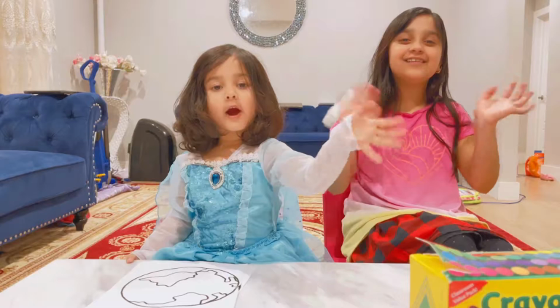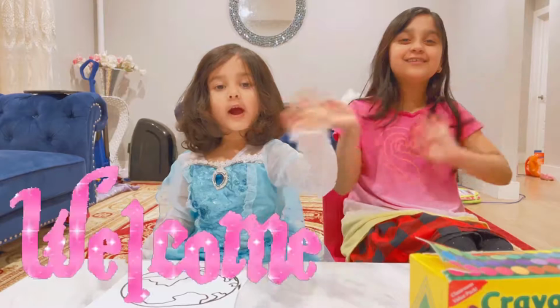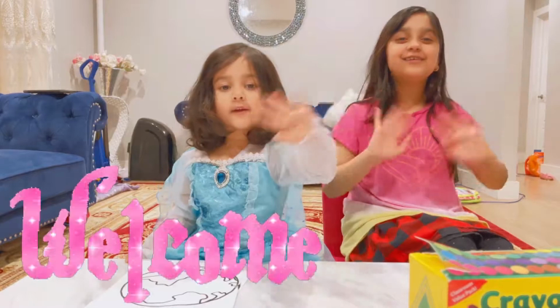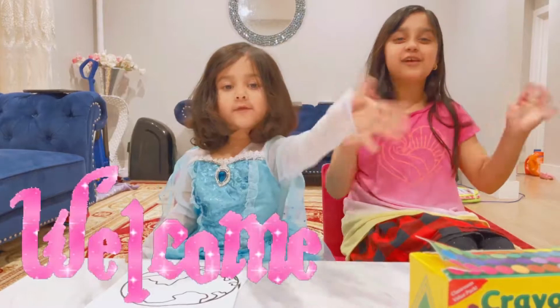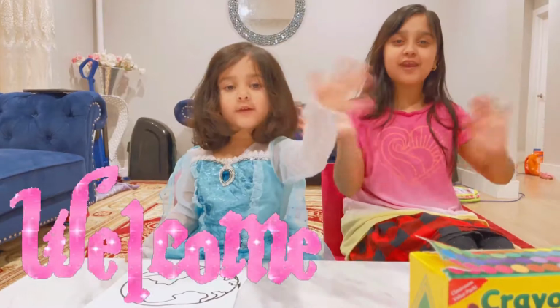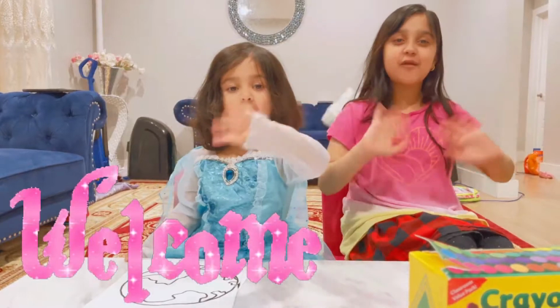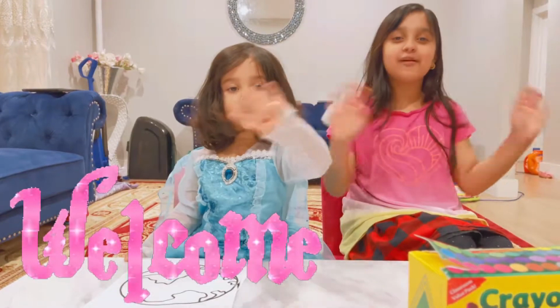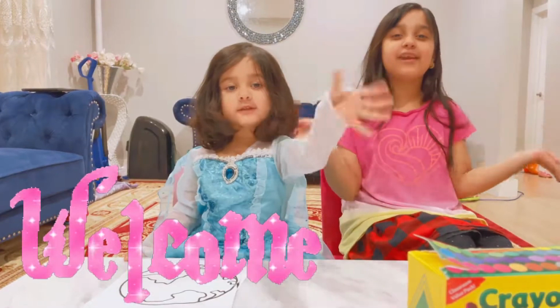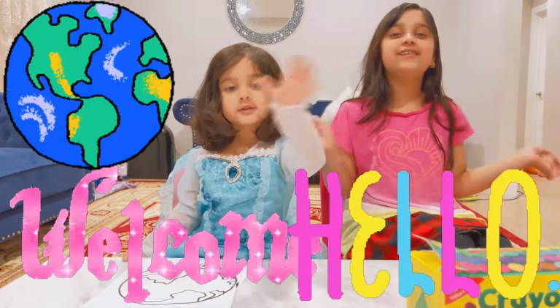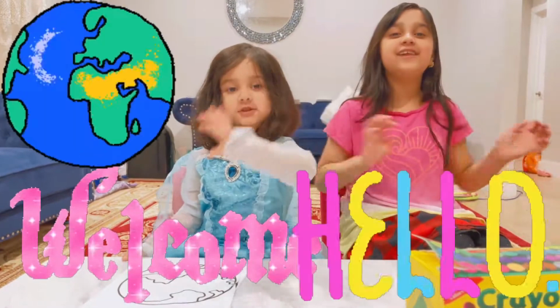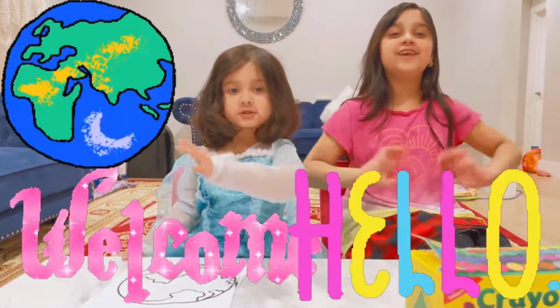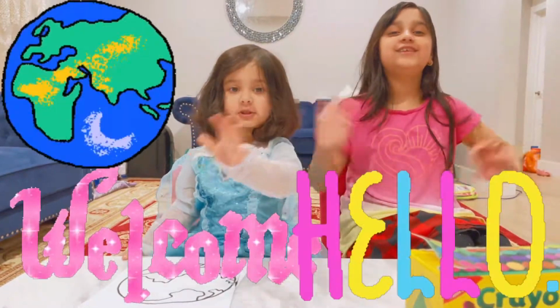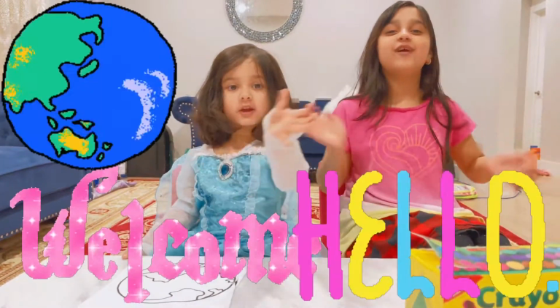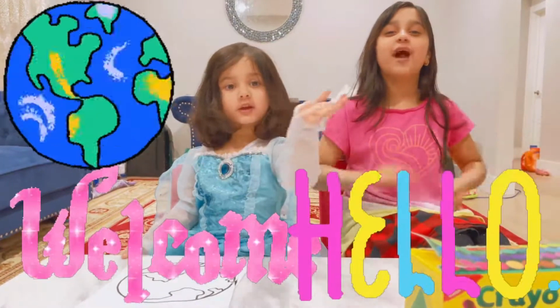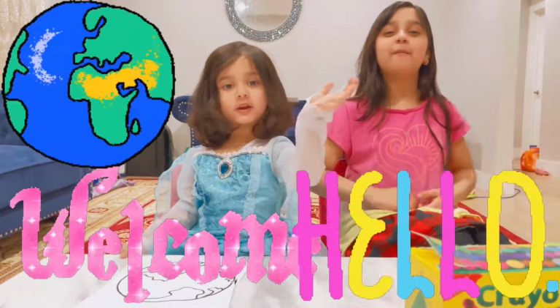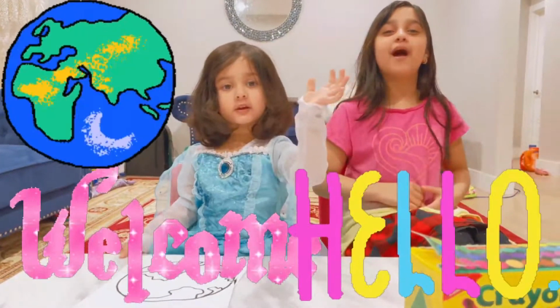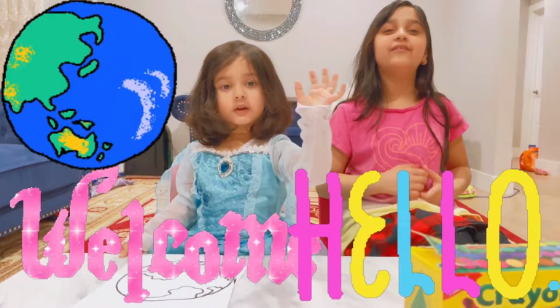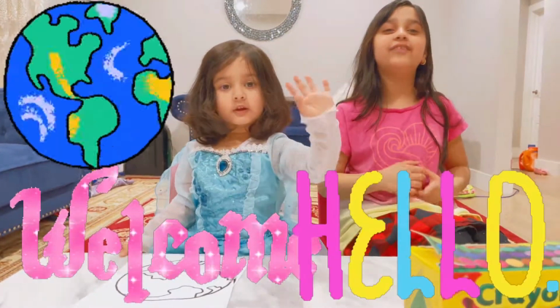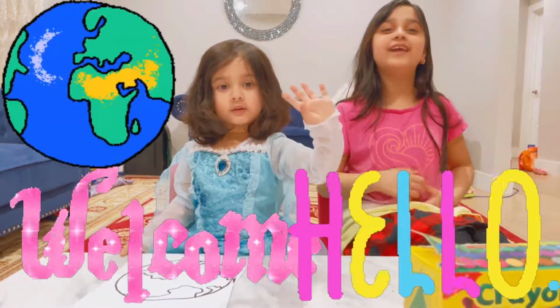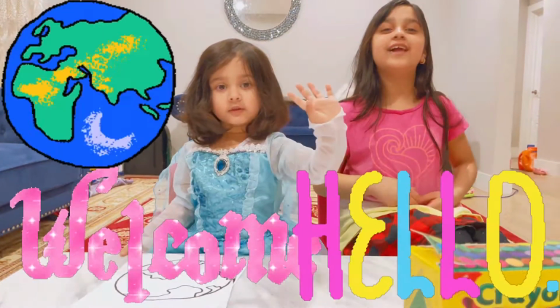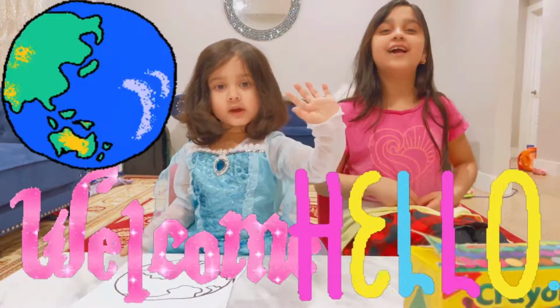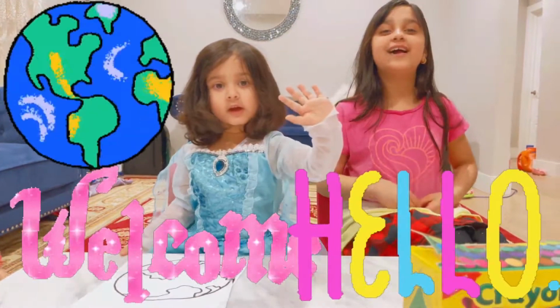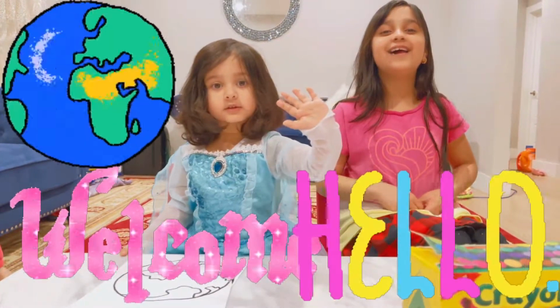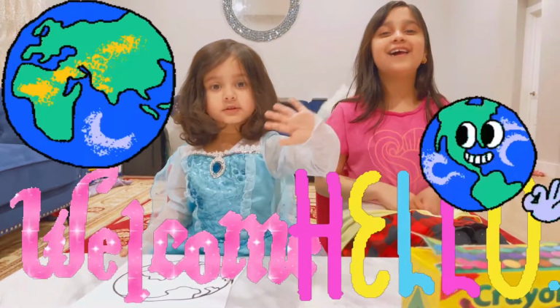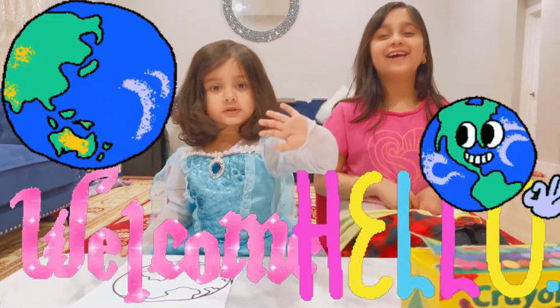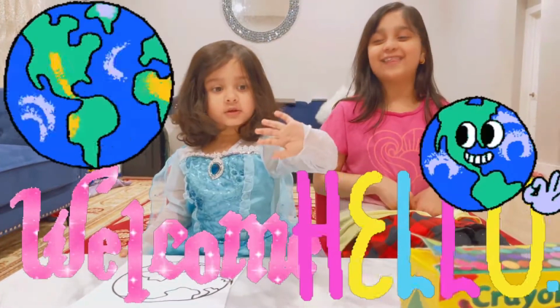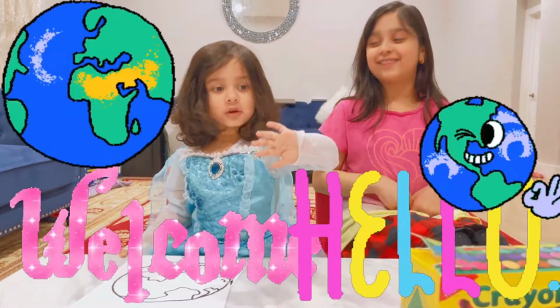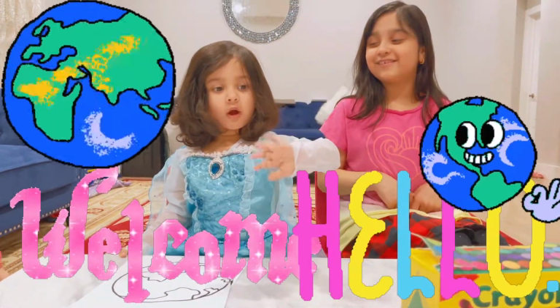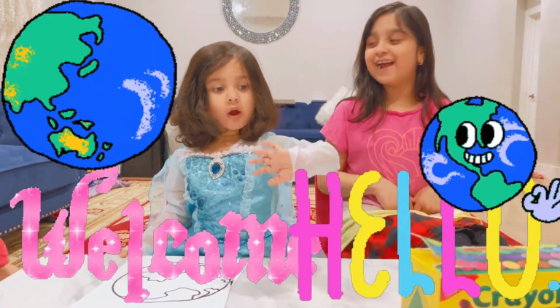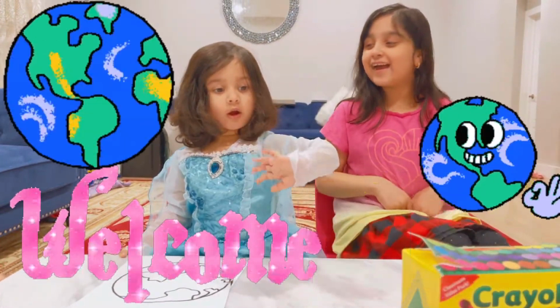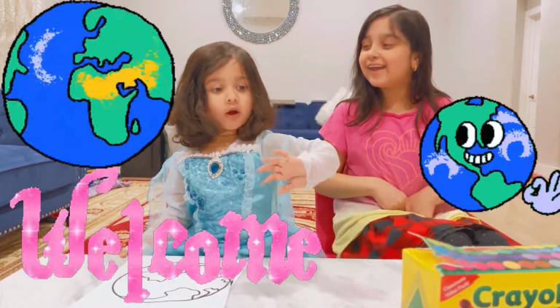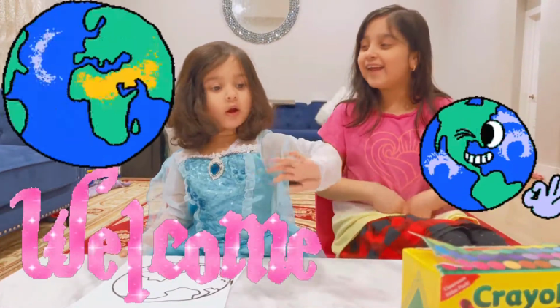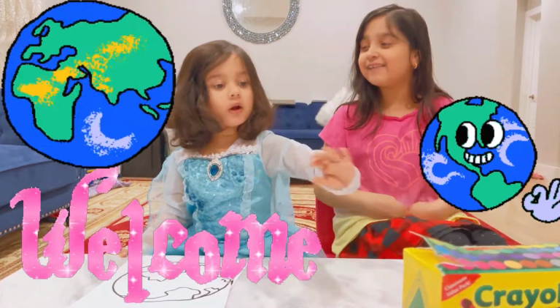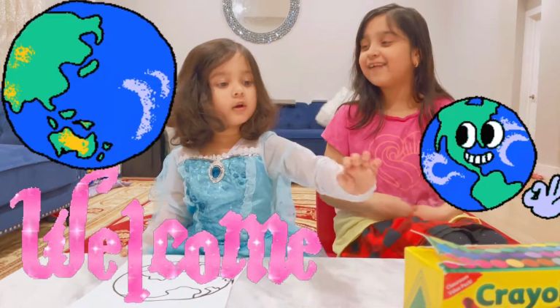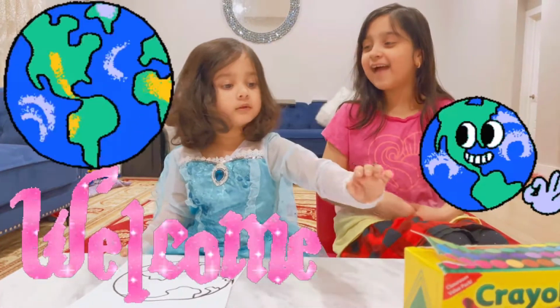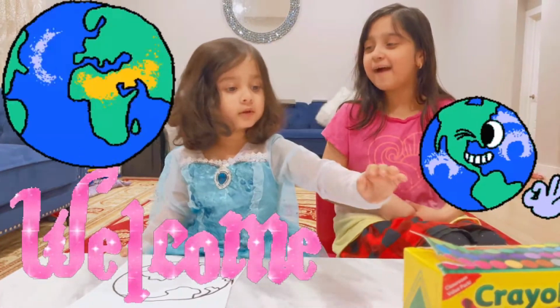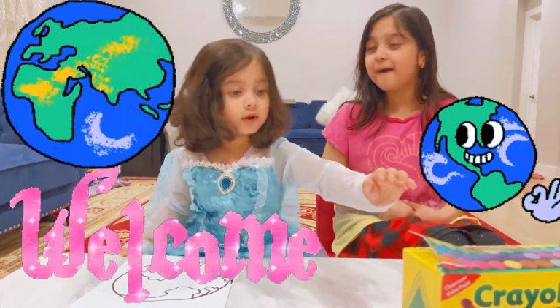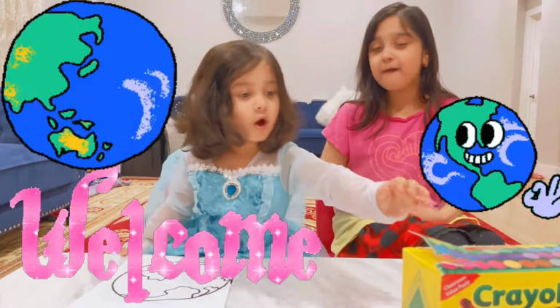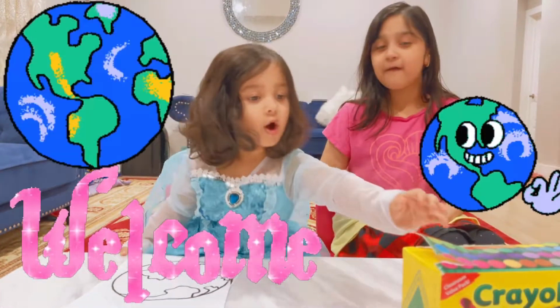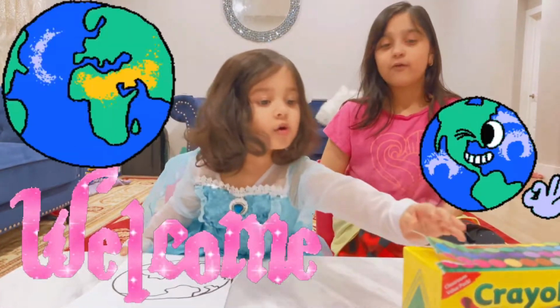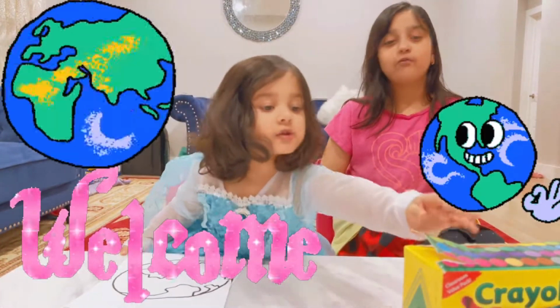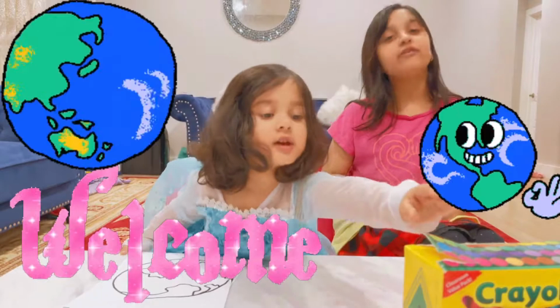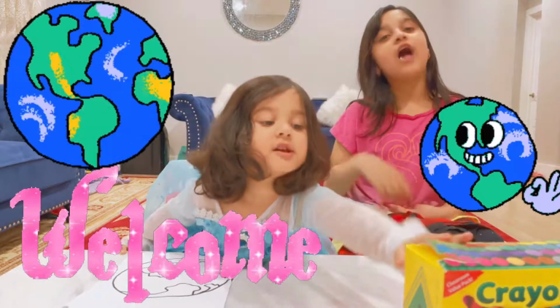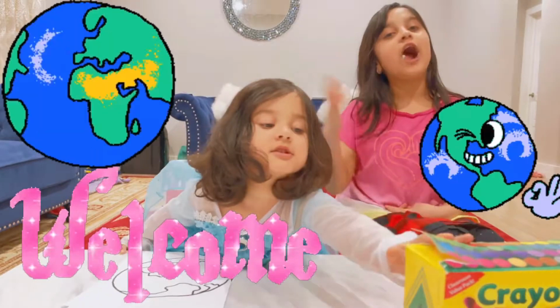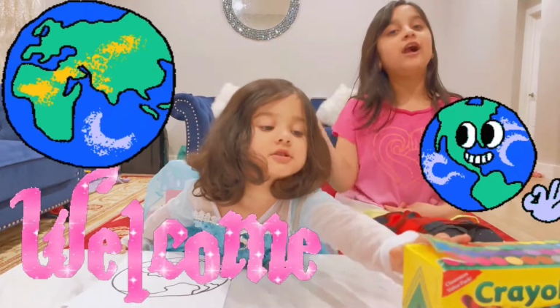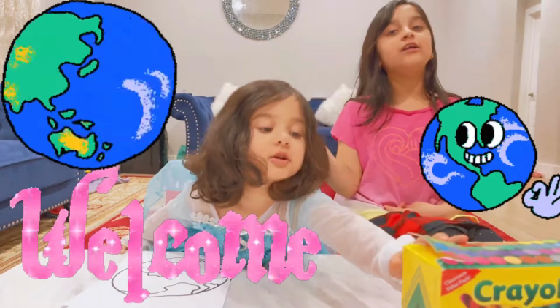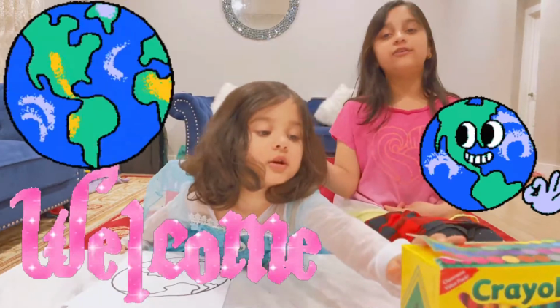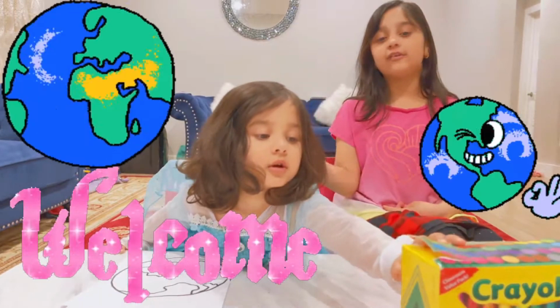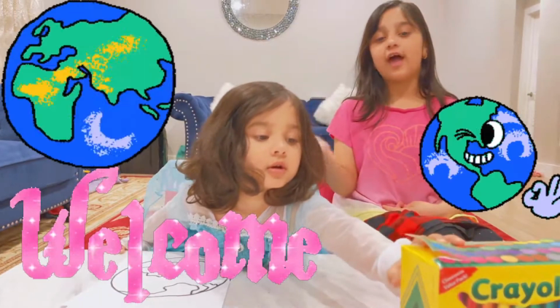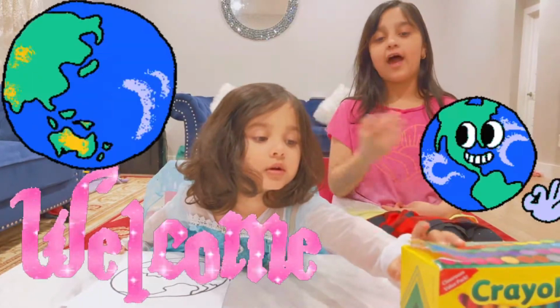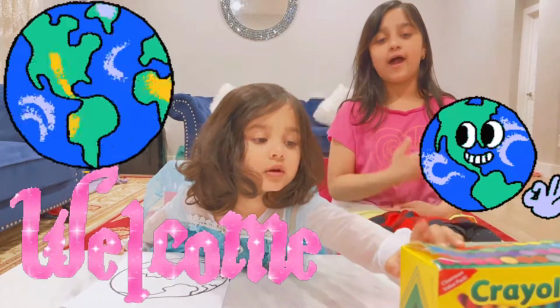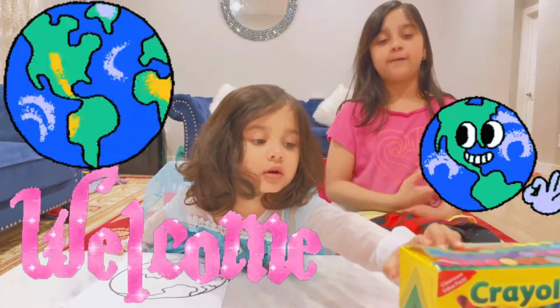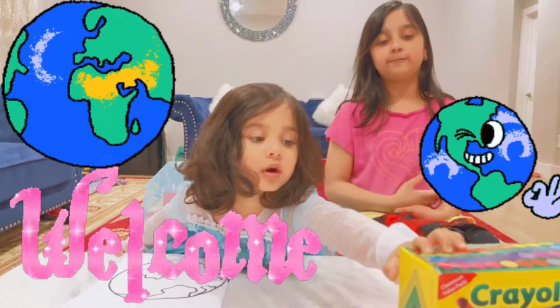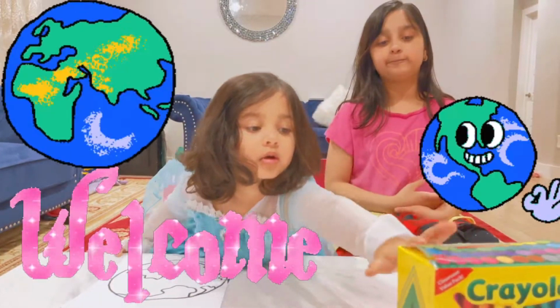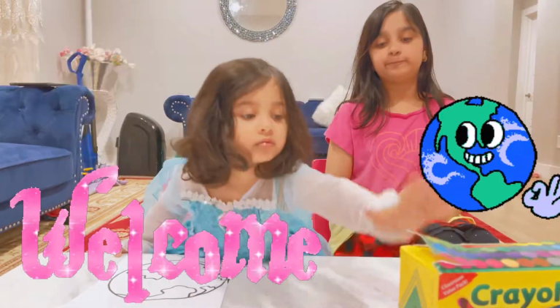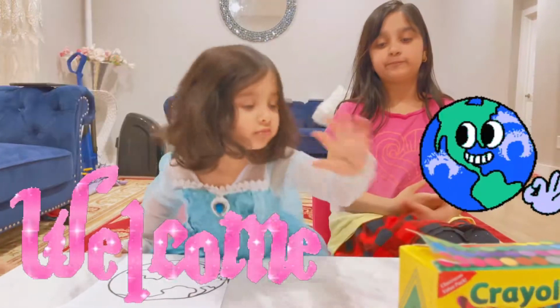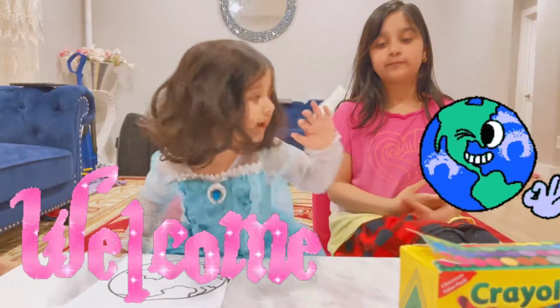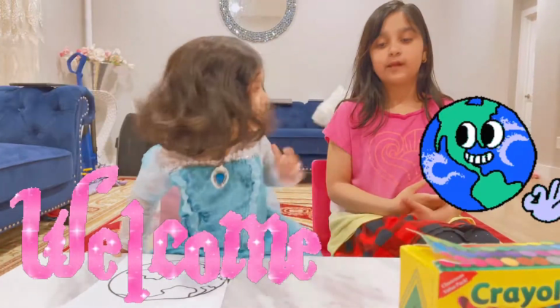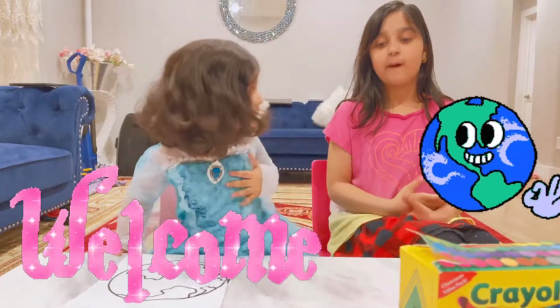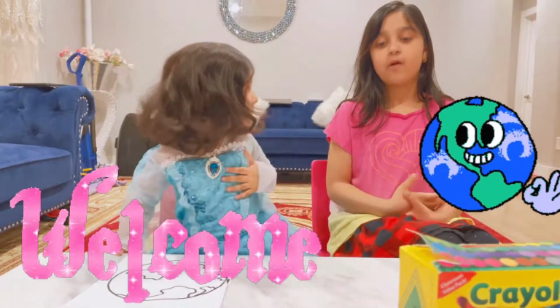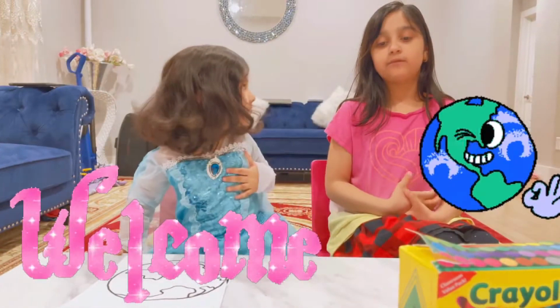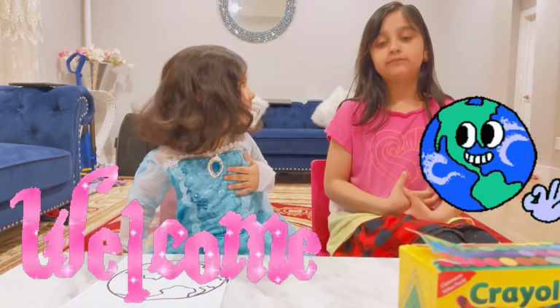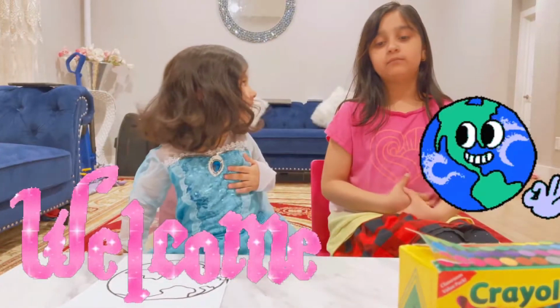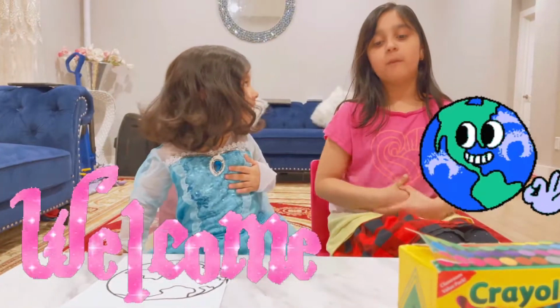Today we're going to teach you about the Earth. It's Elsa, right here.